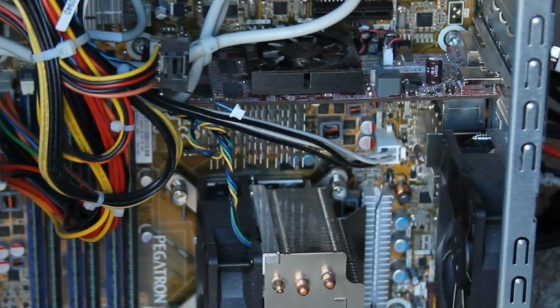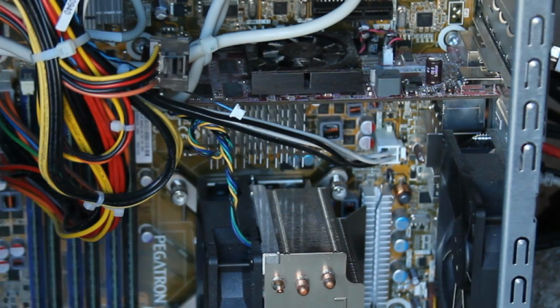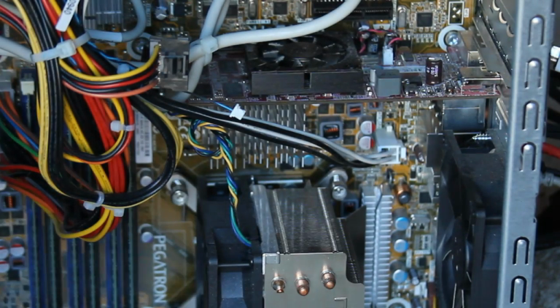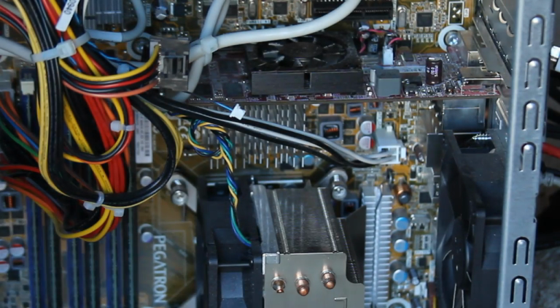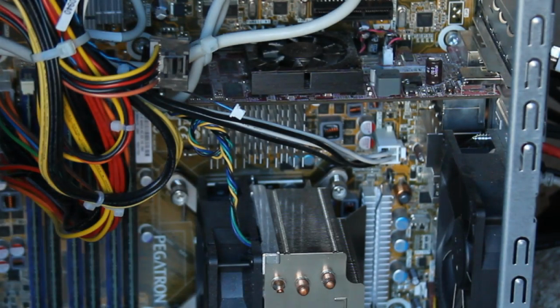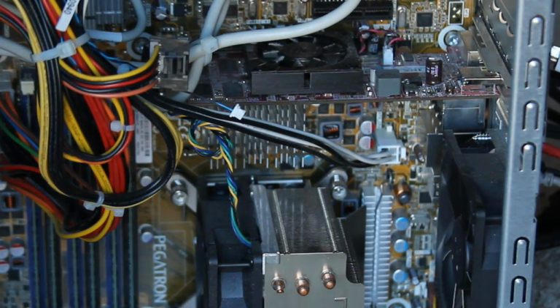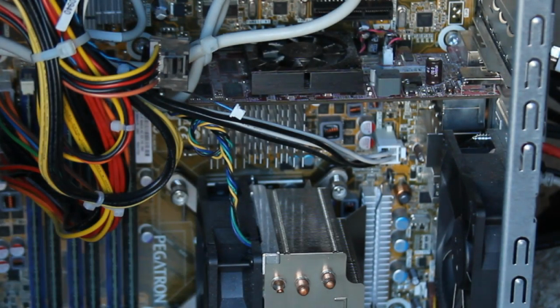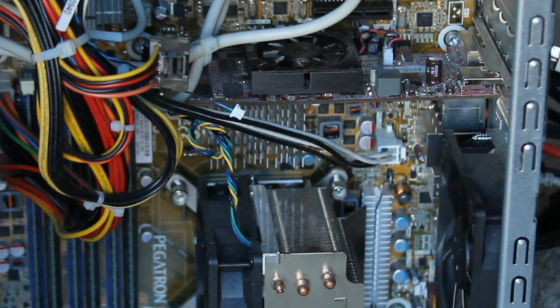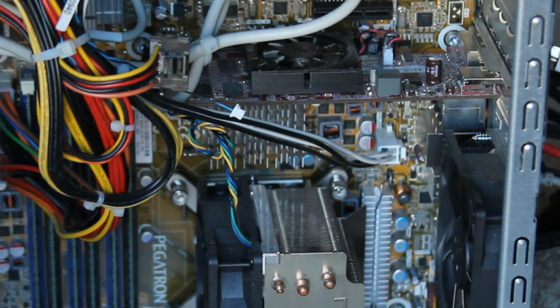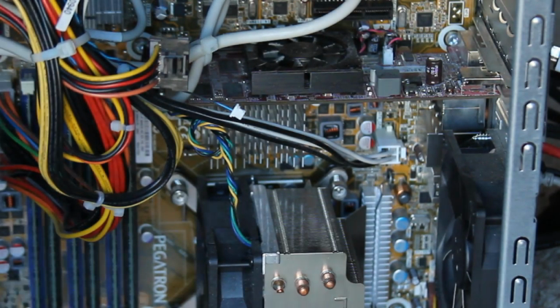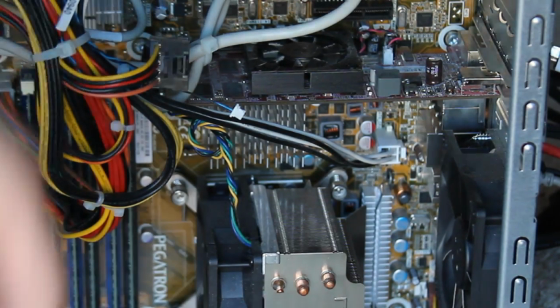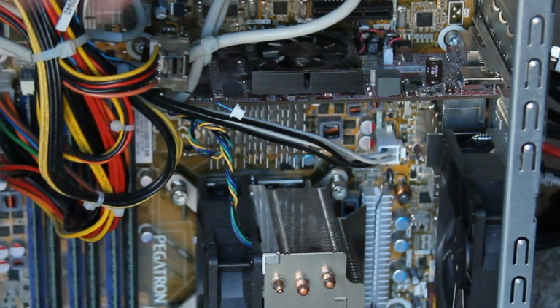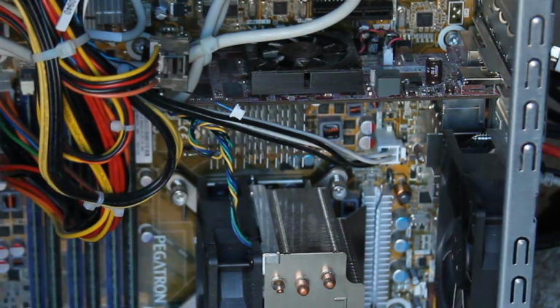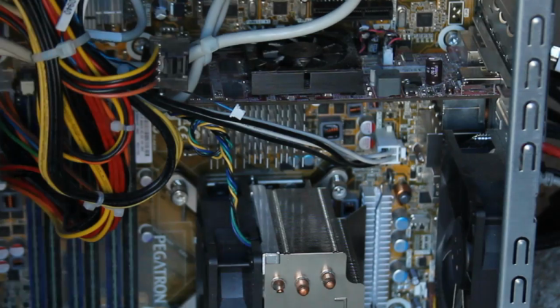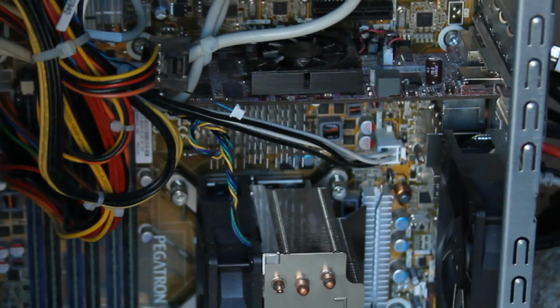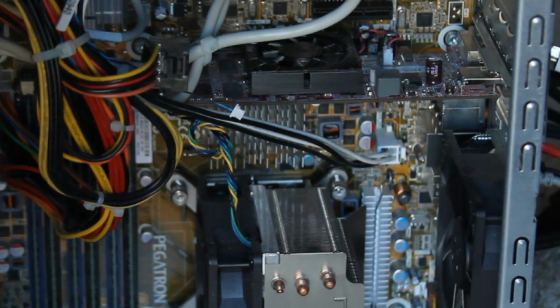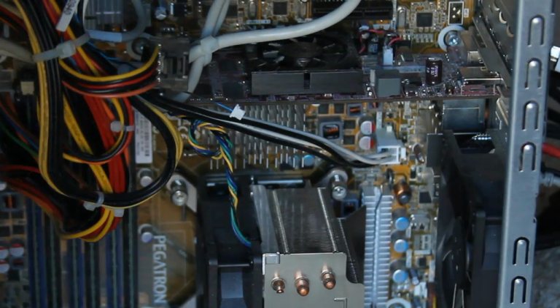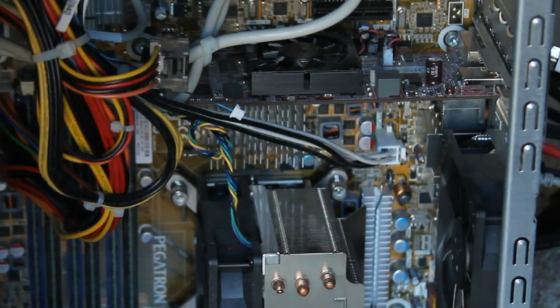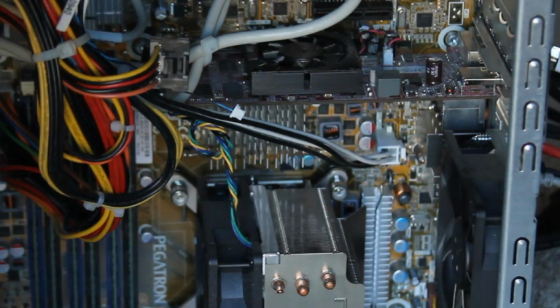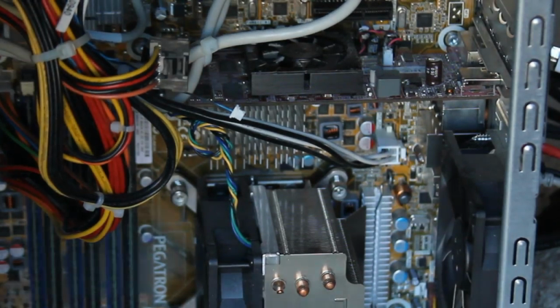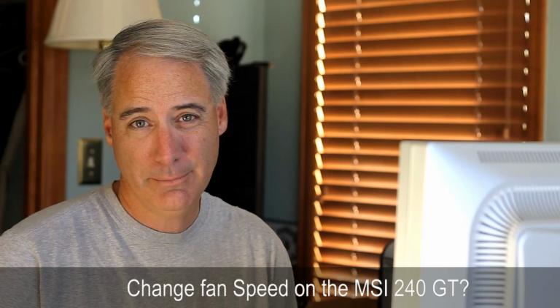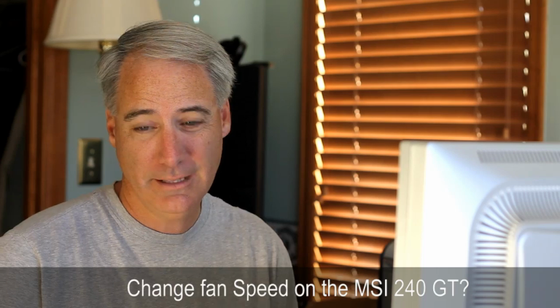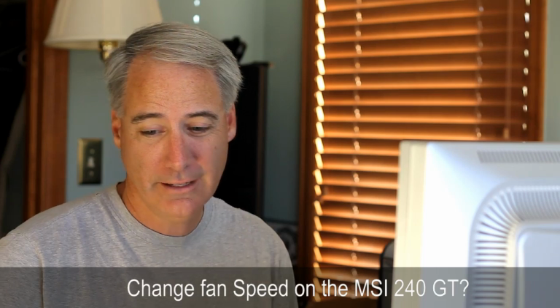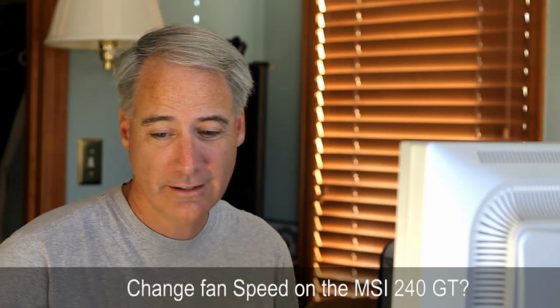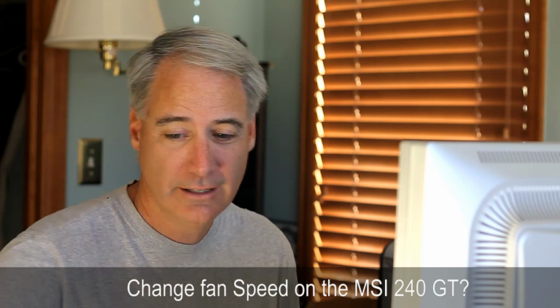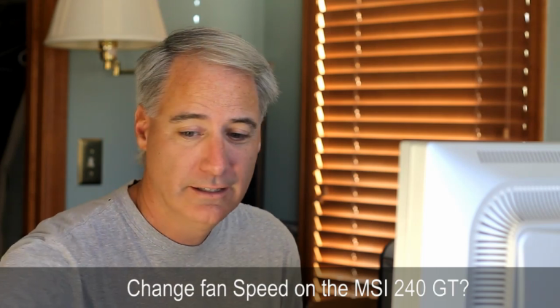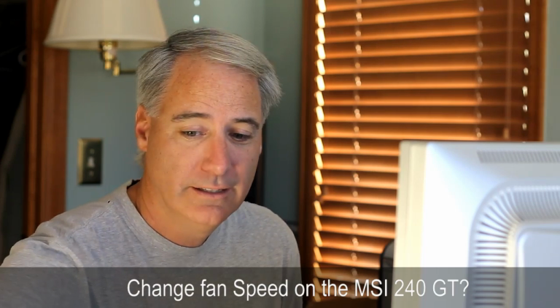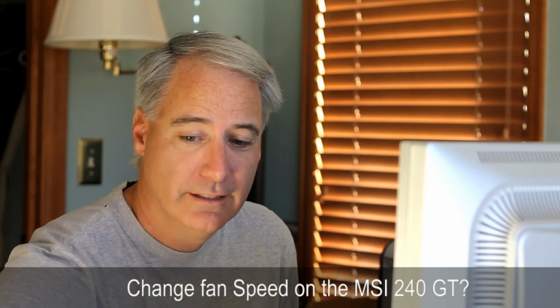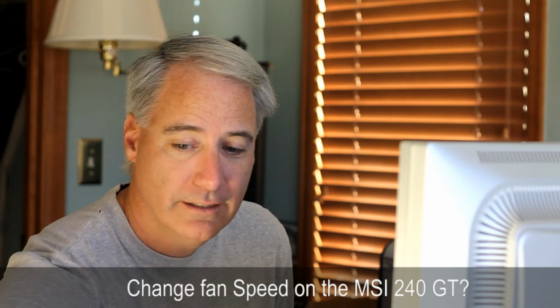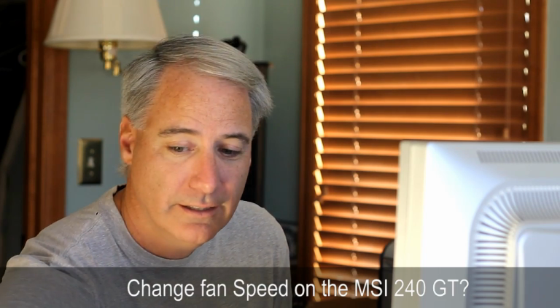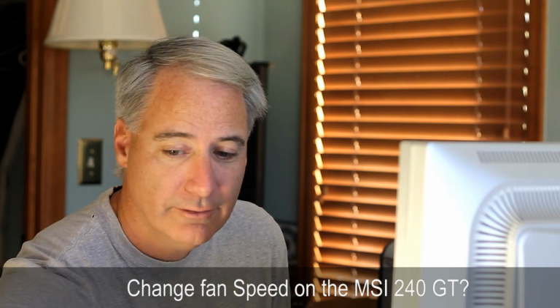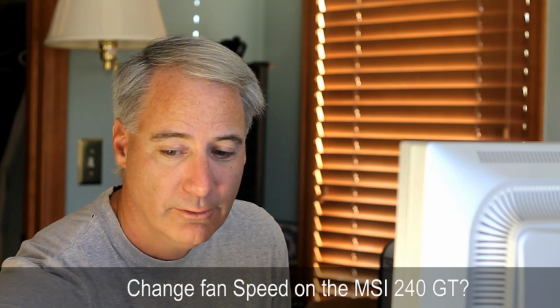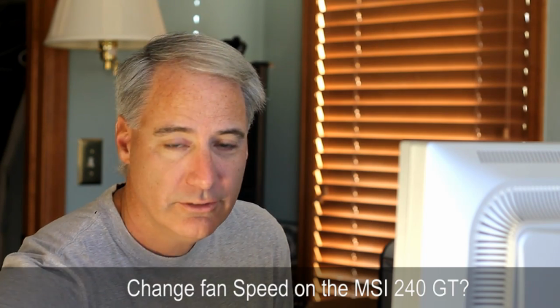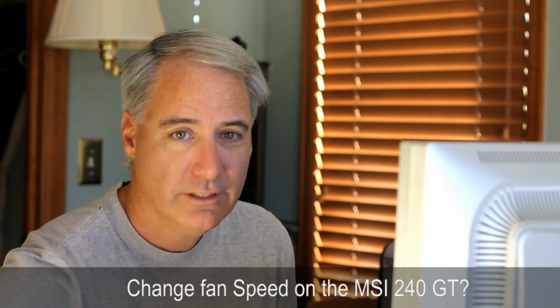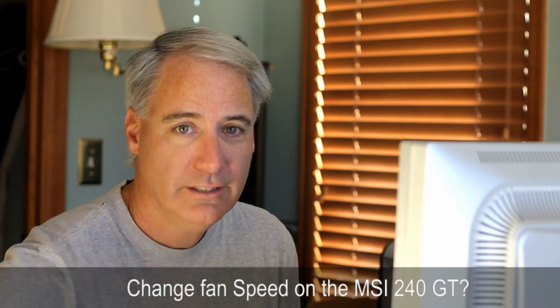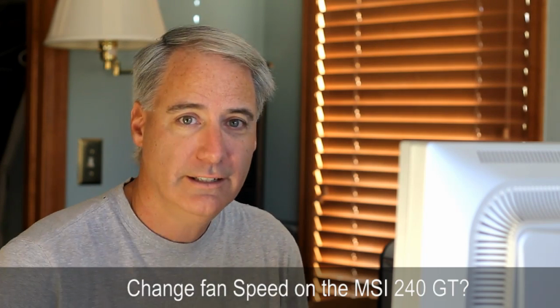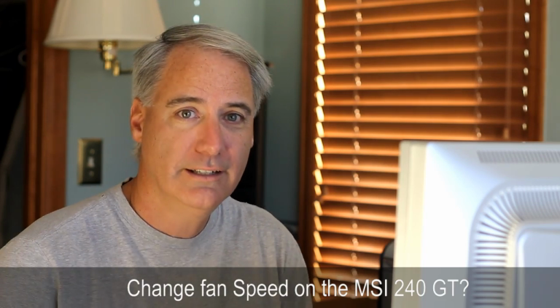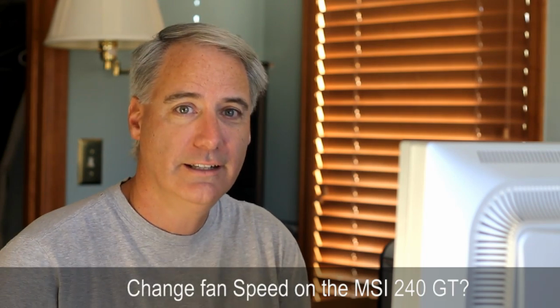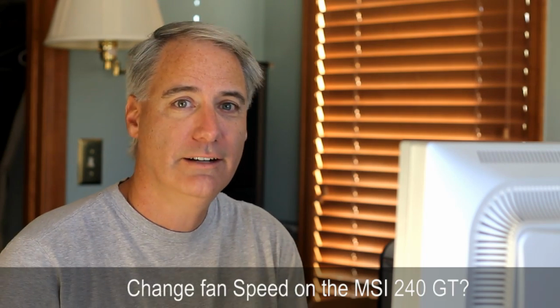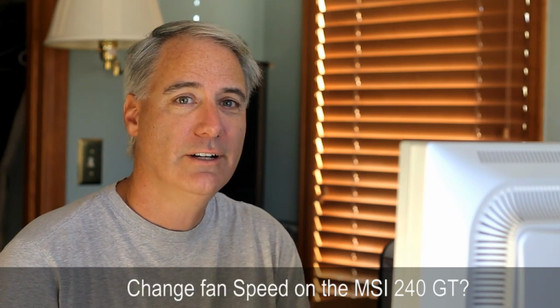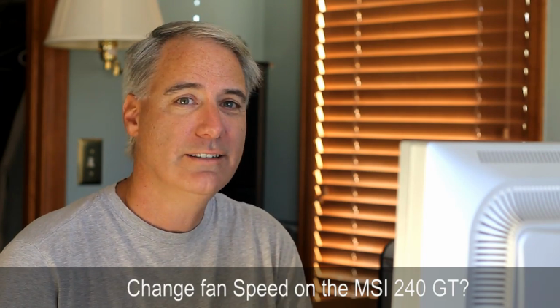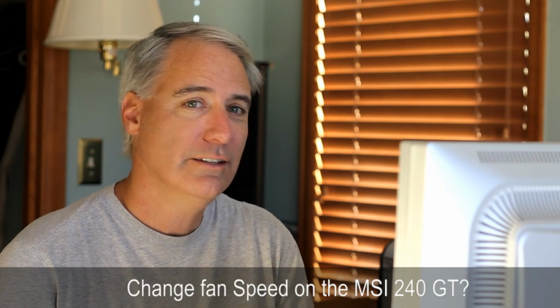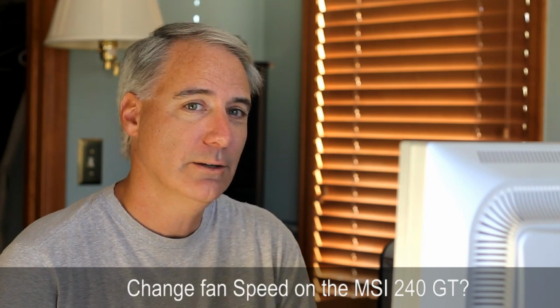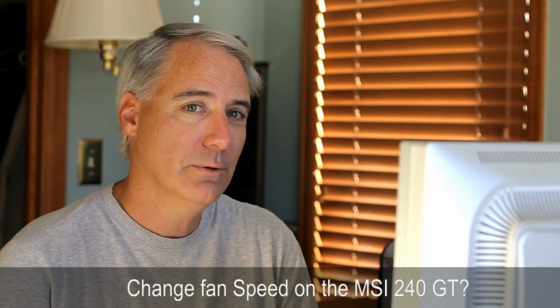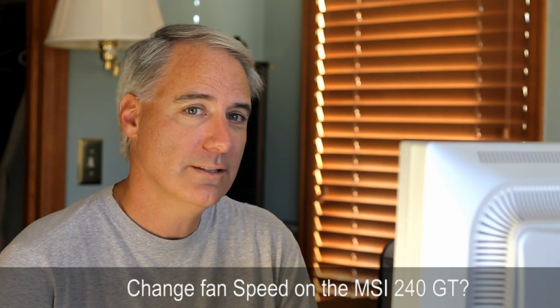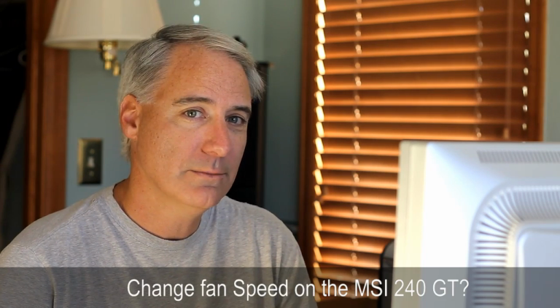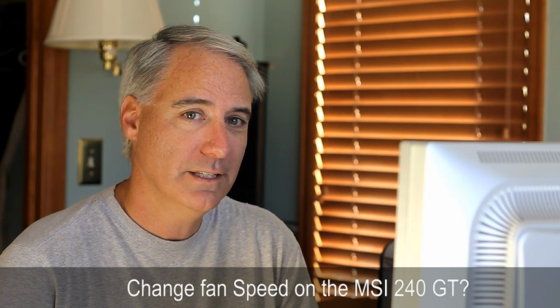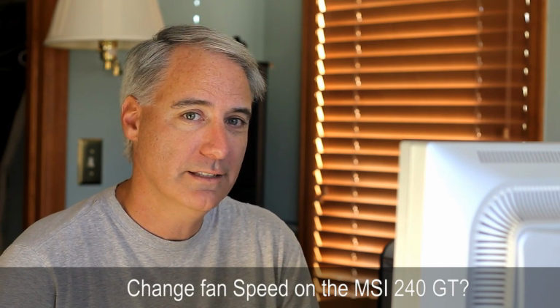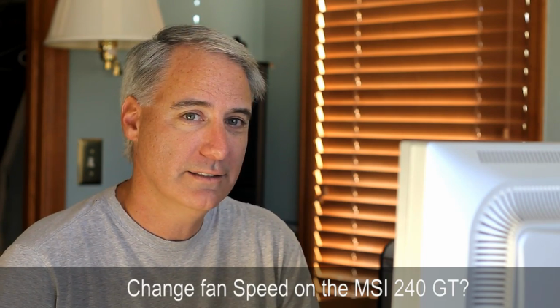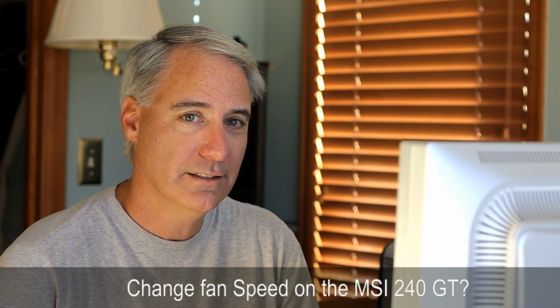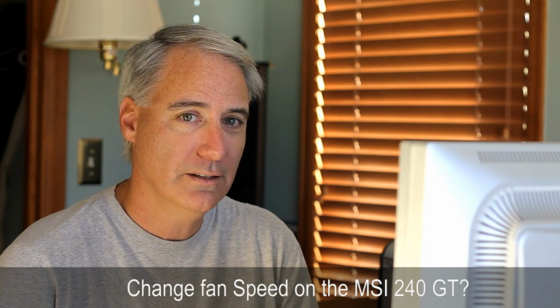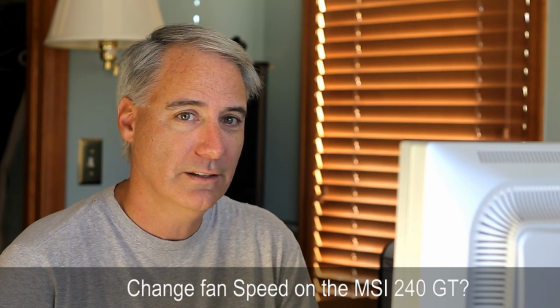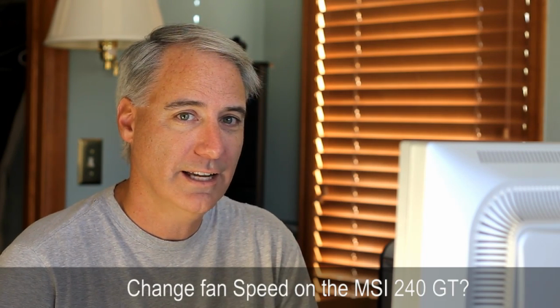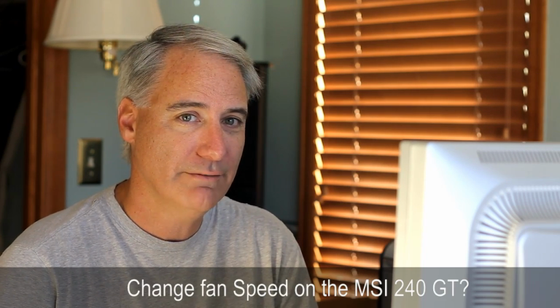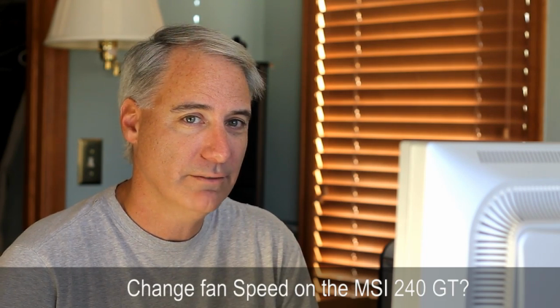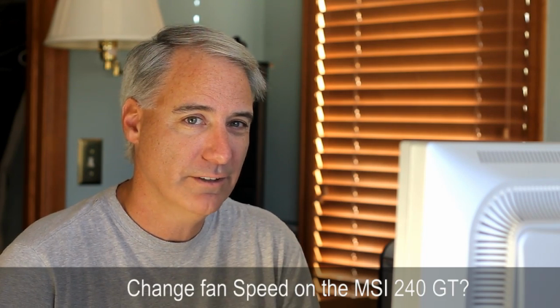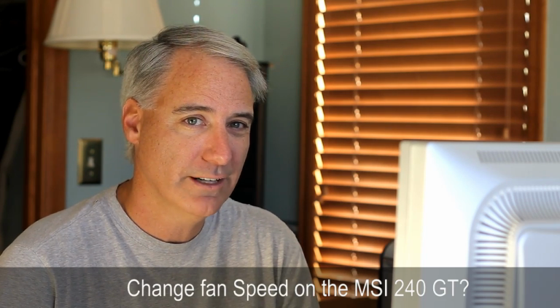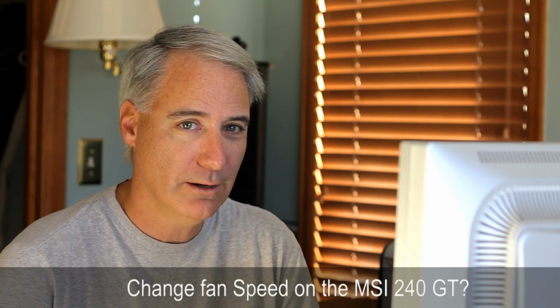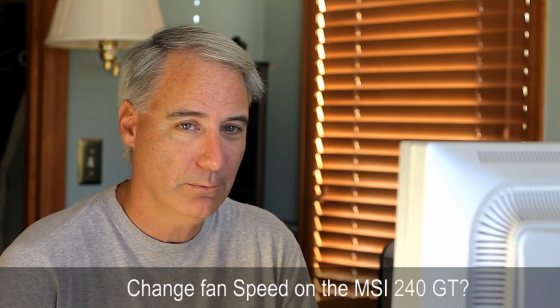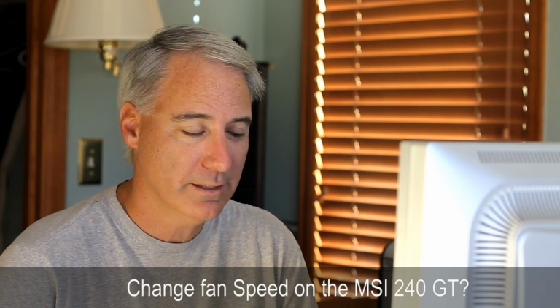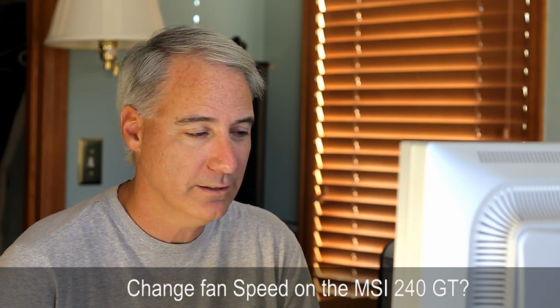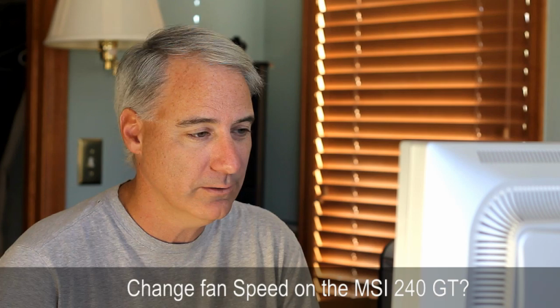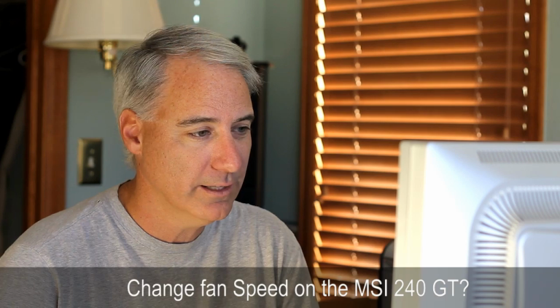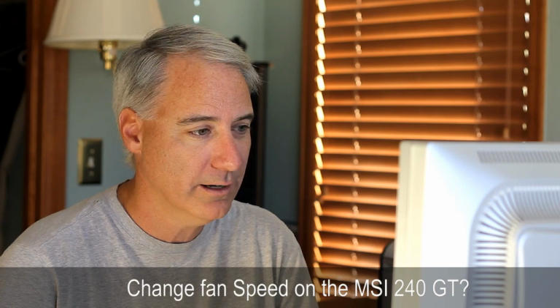The new one is a bit louder — I'd say maybe 10 dB louder unfortunately — and it runs only at one speed, so I'm going to have to figure out what to do there.